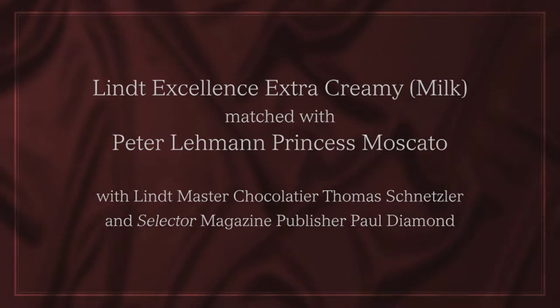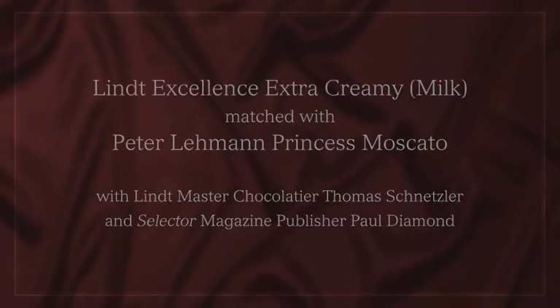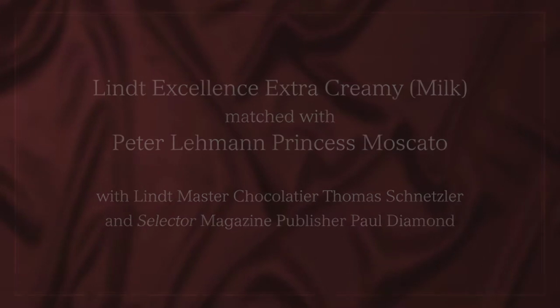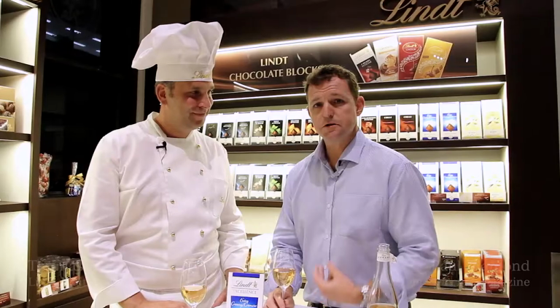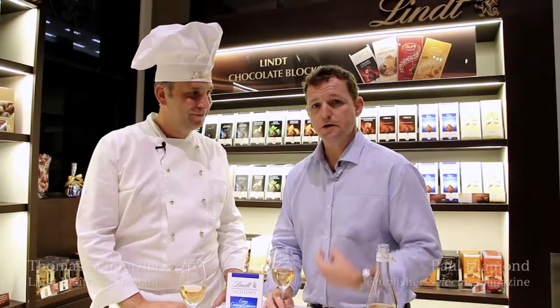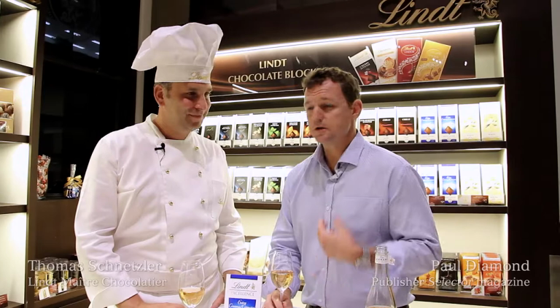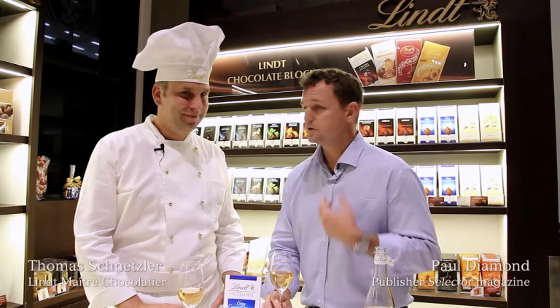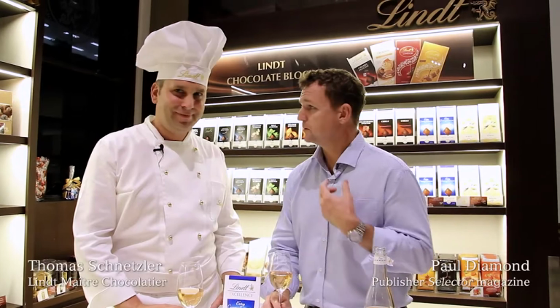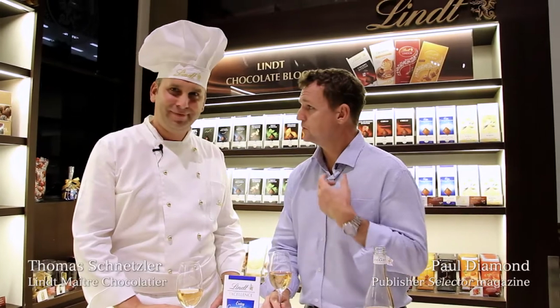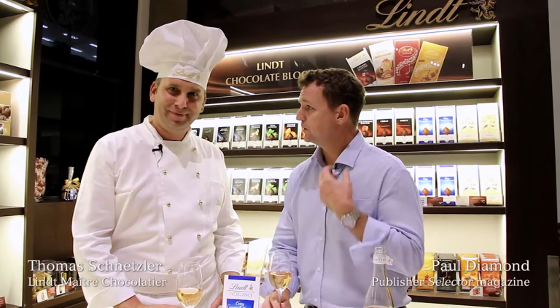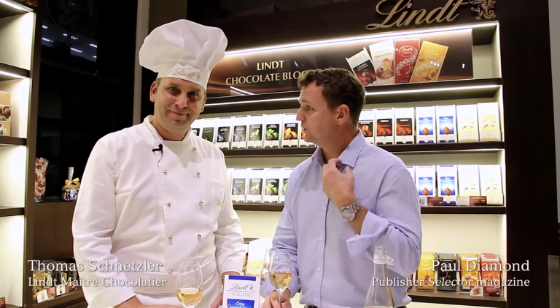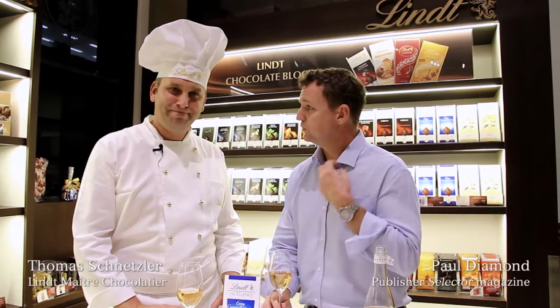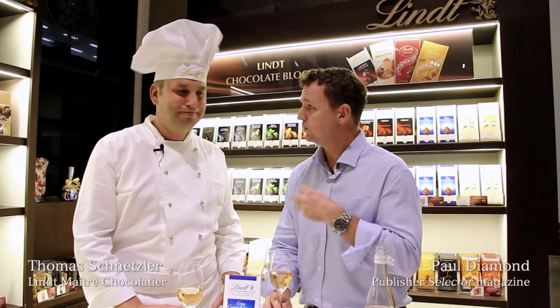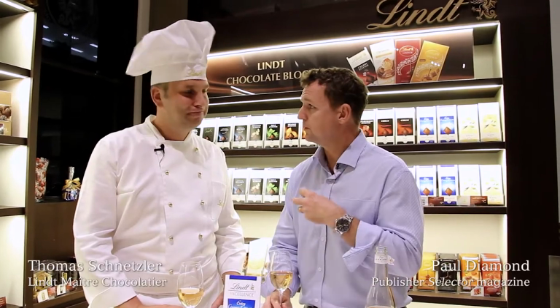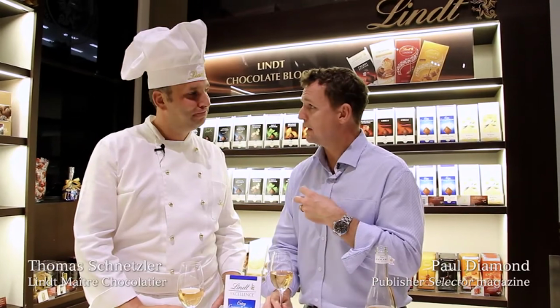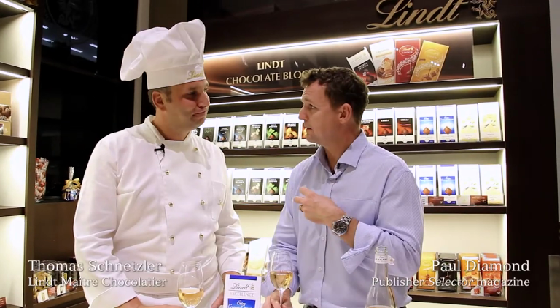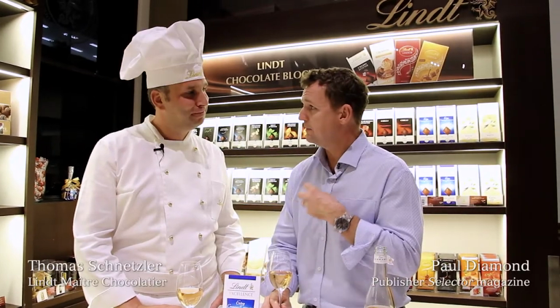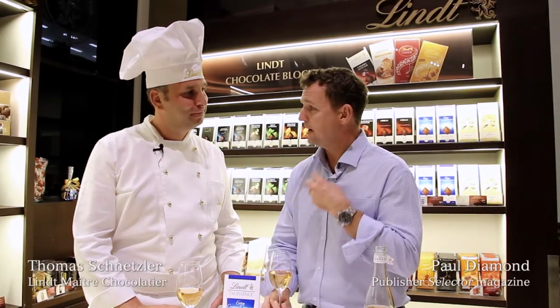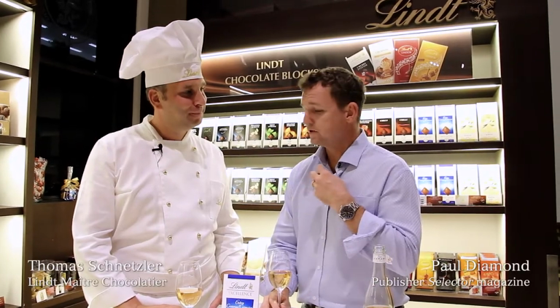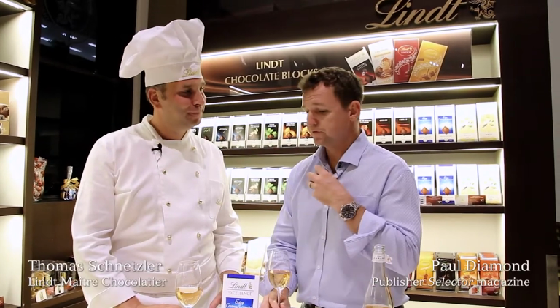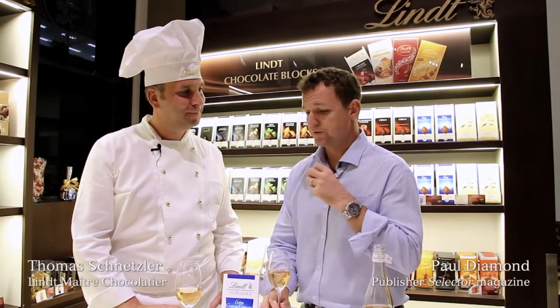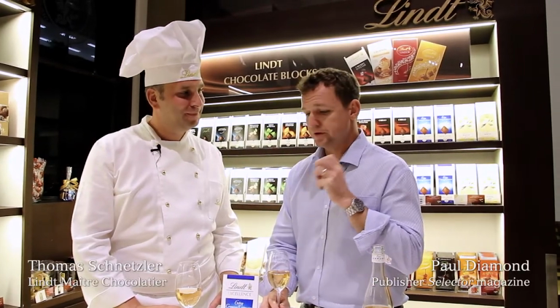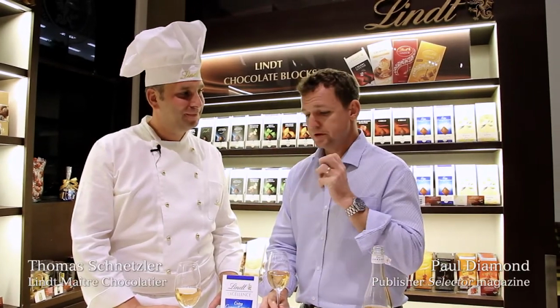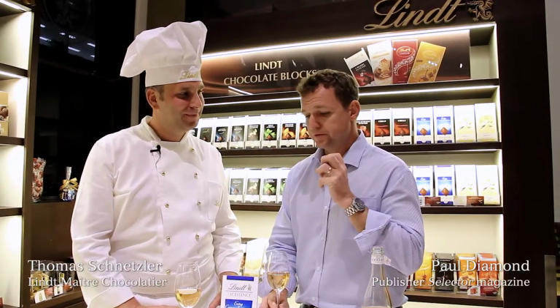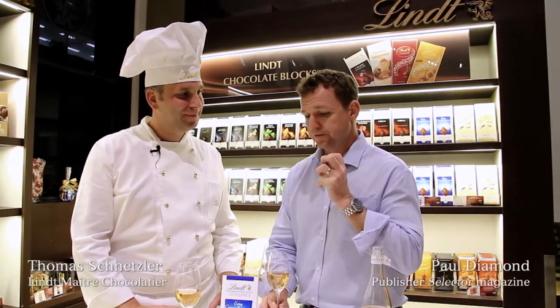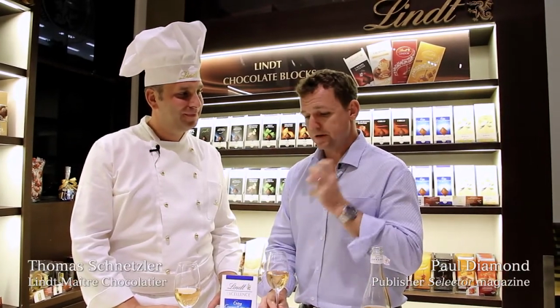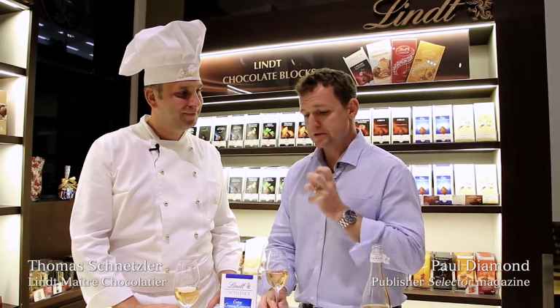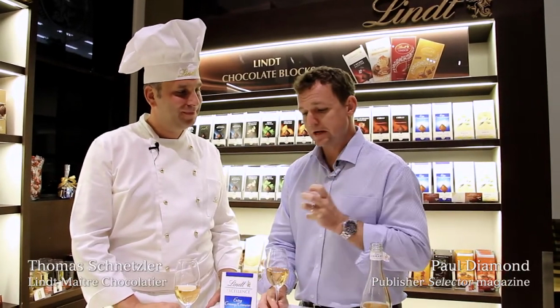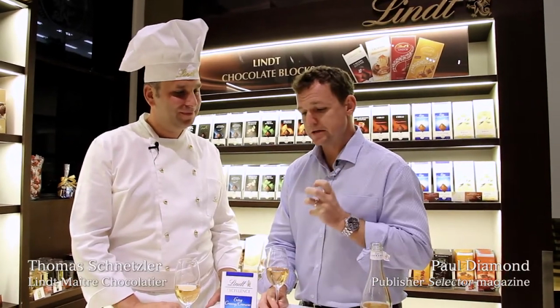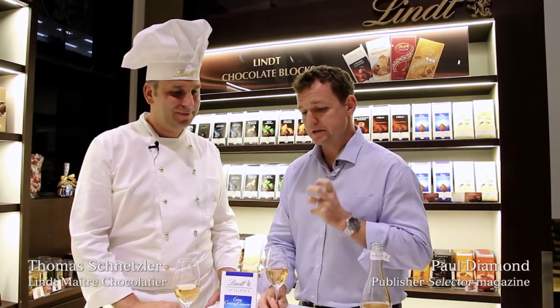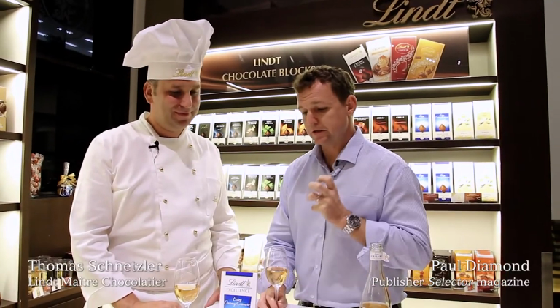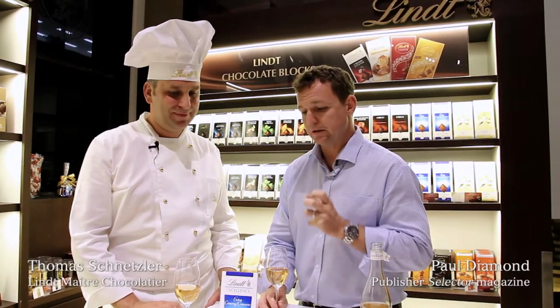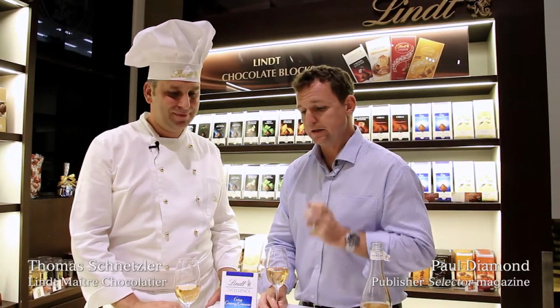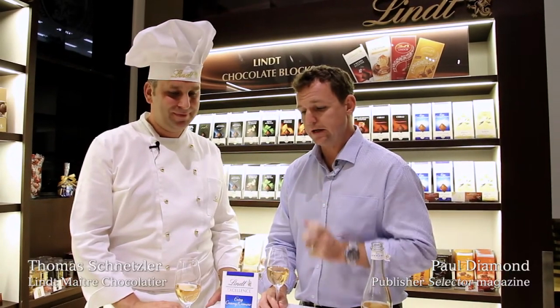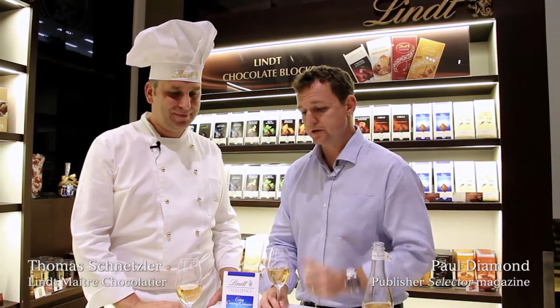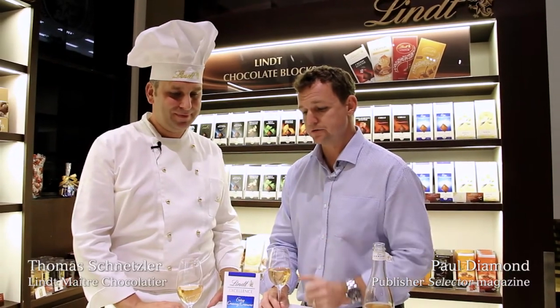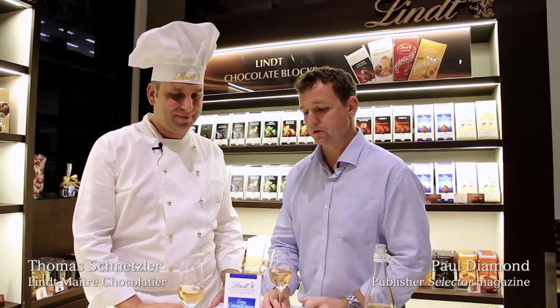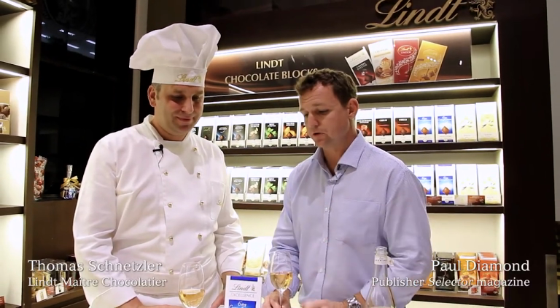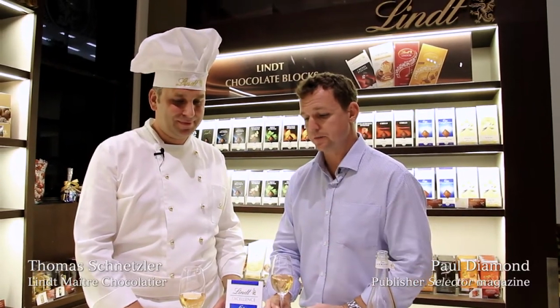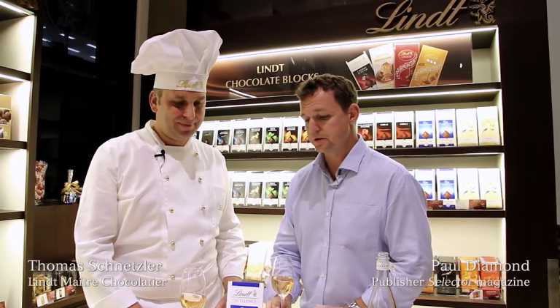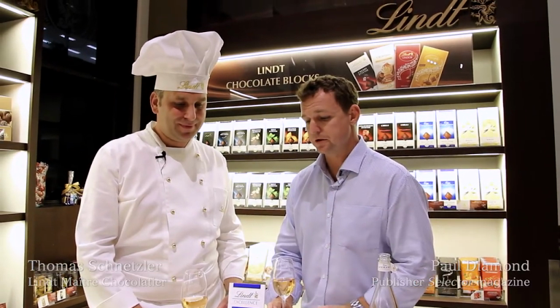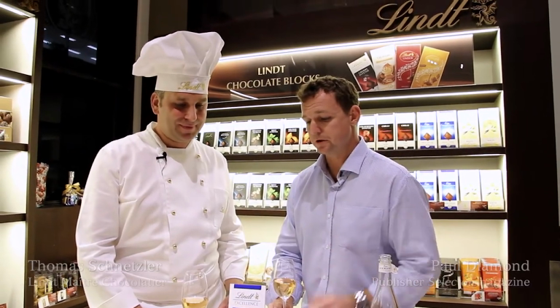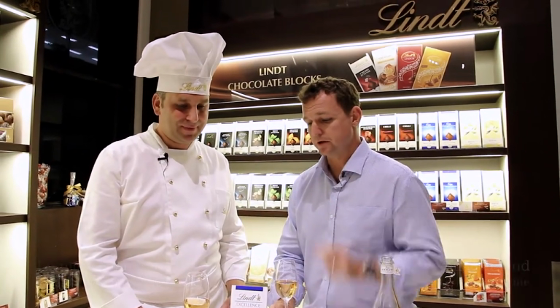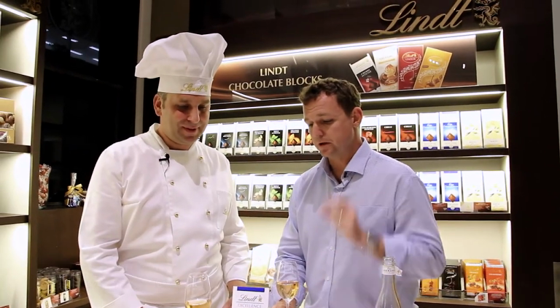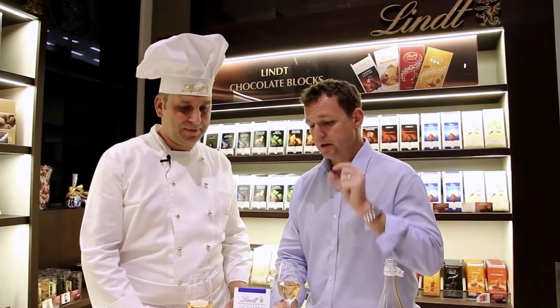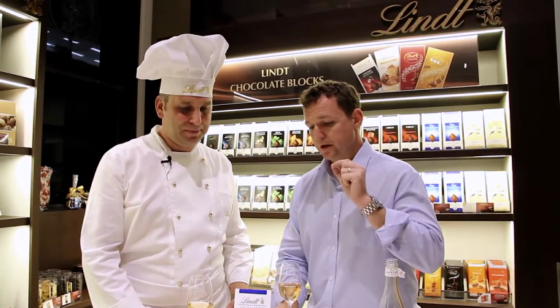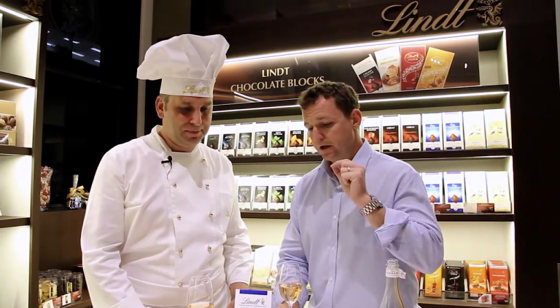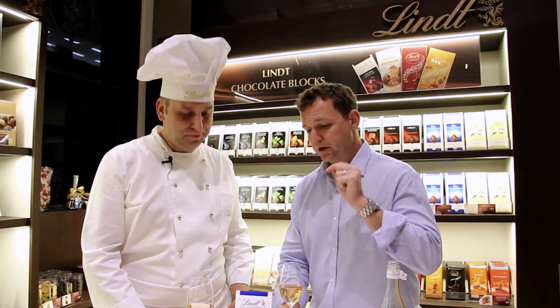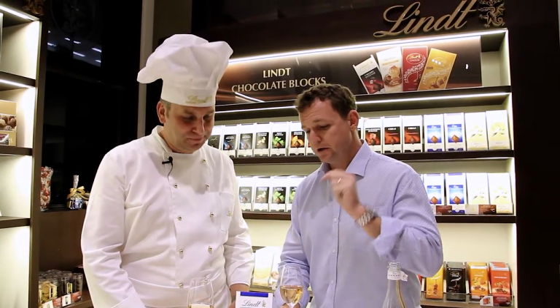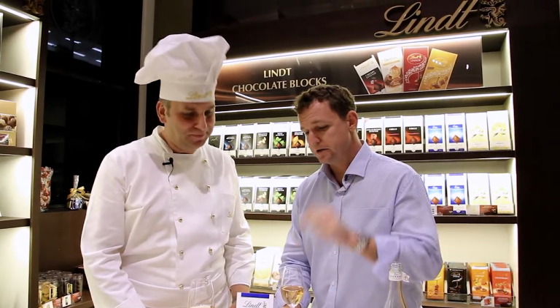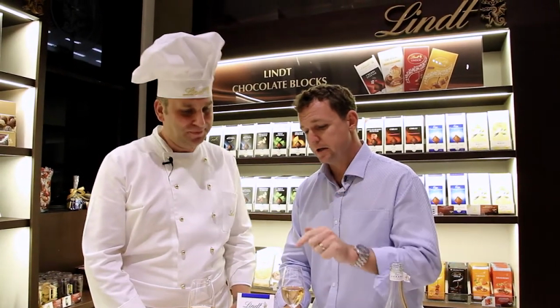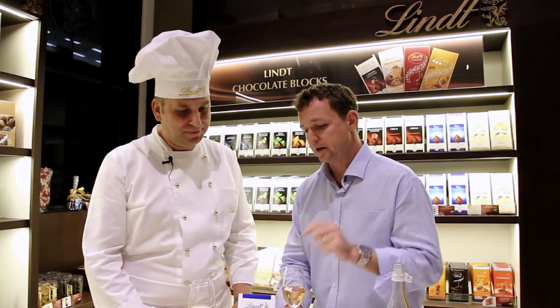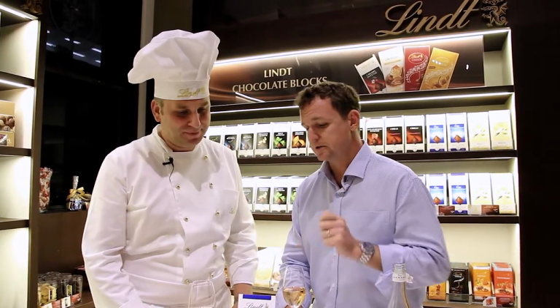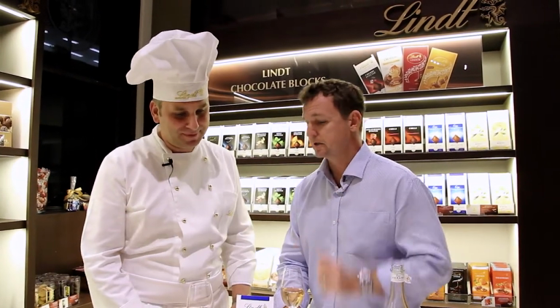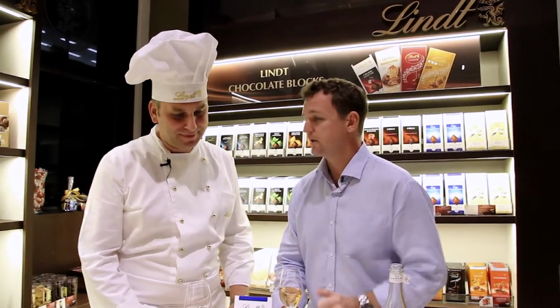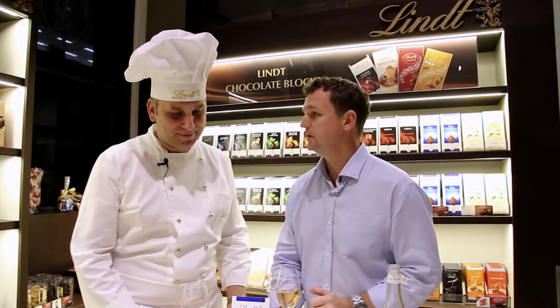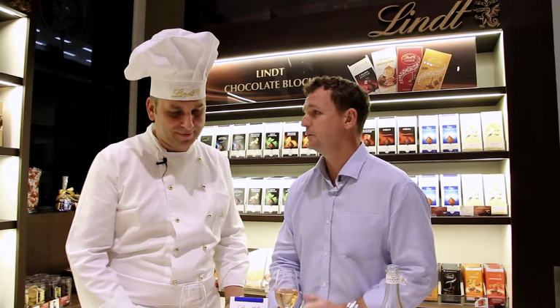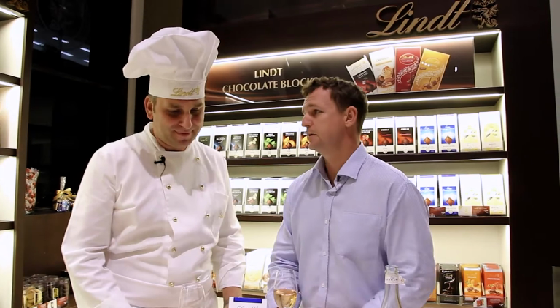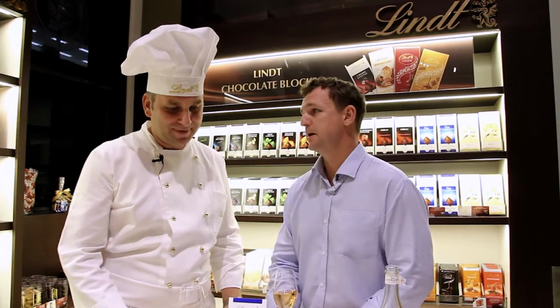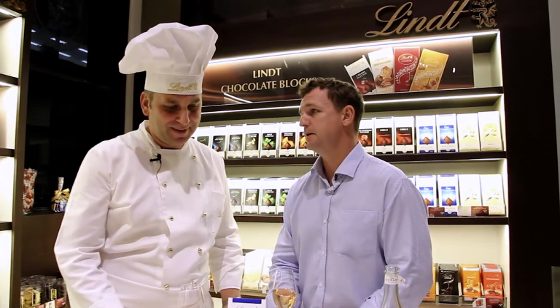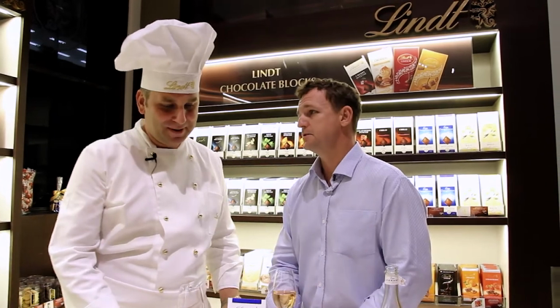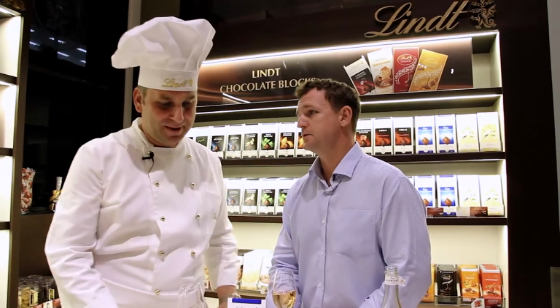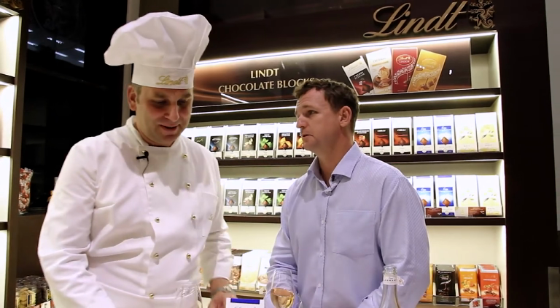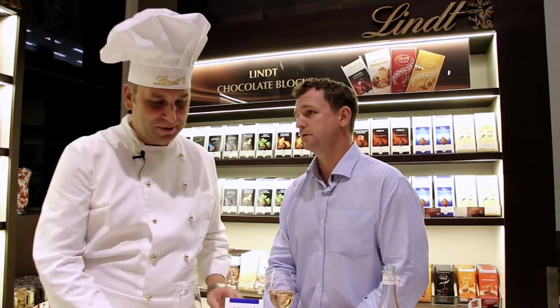So now, Thomas, we're going to talk about a match for this fantastic Lindt Extra Creamy chocolate. Can you tell us a little bit about this chocolate?